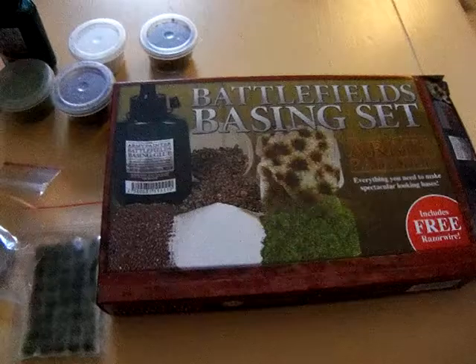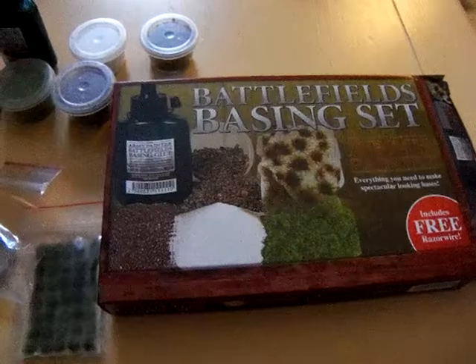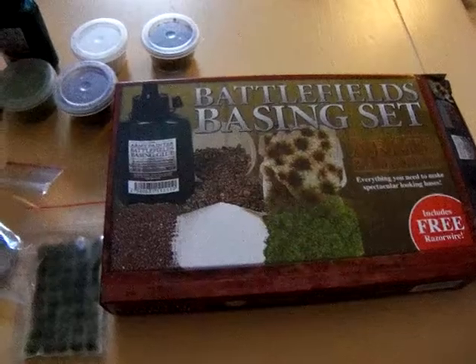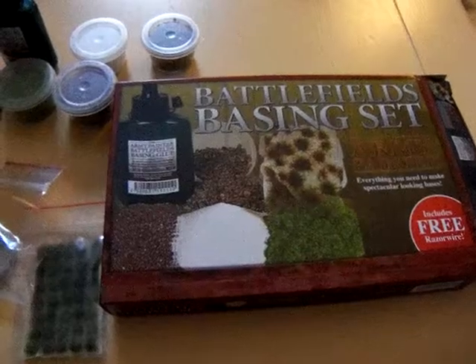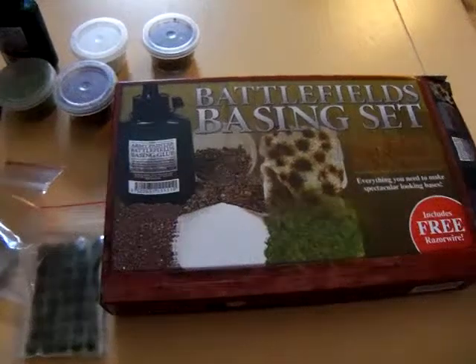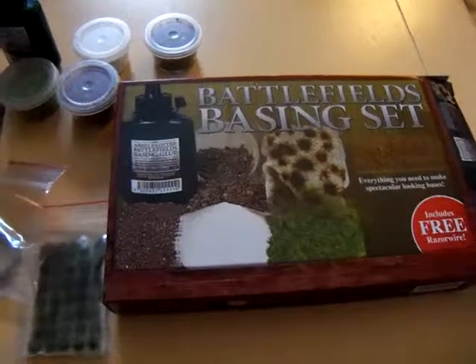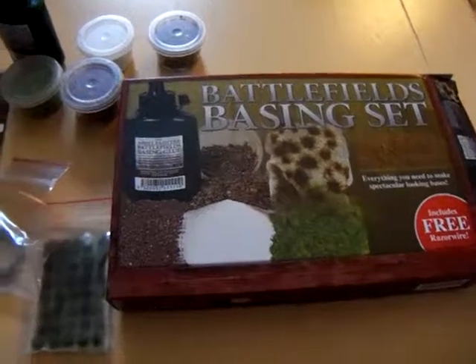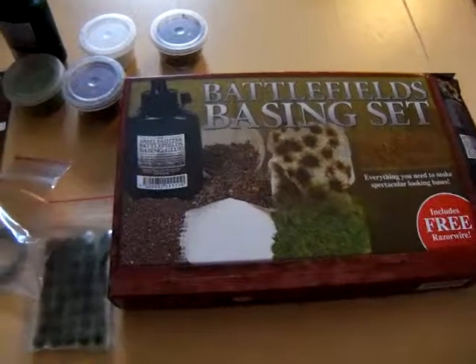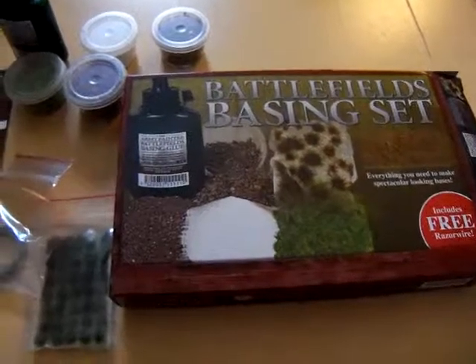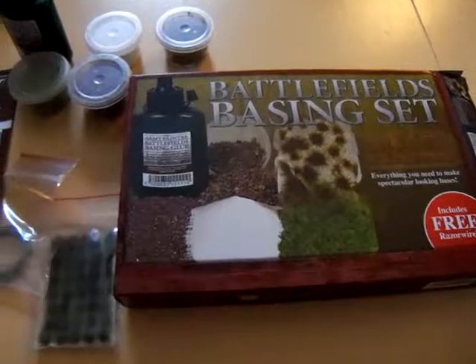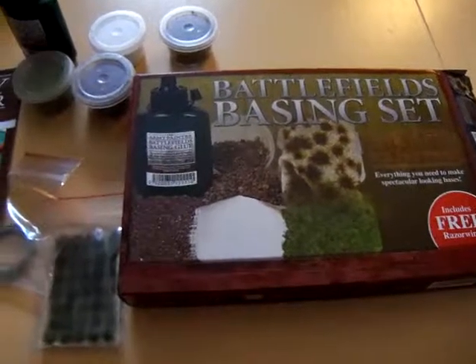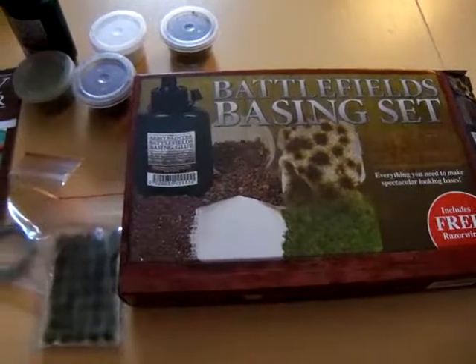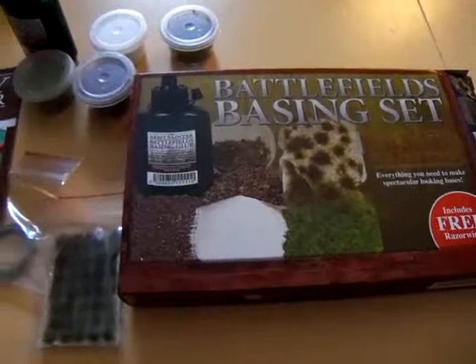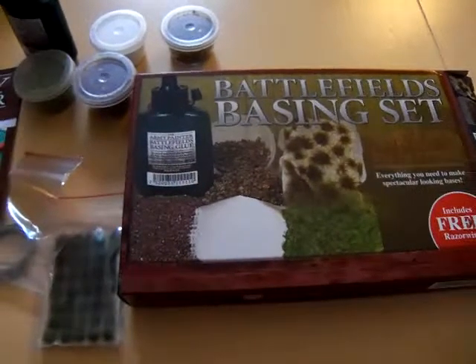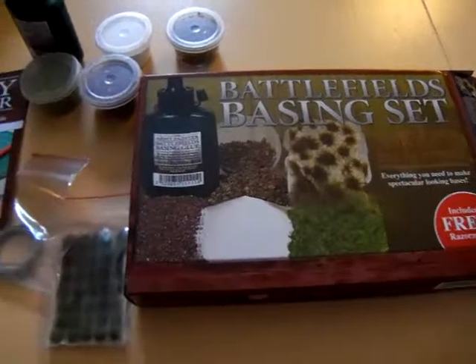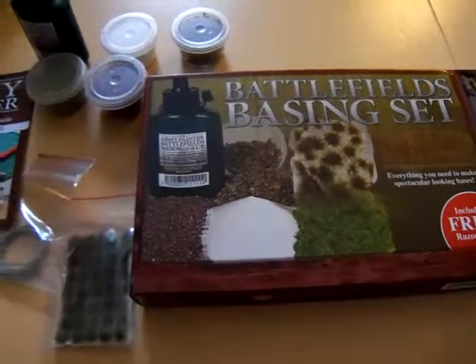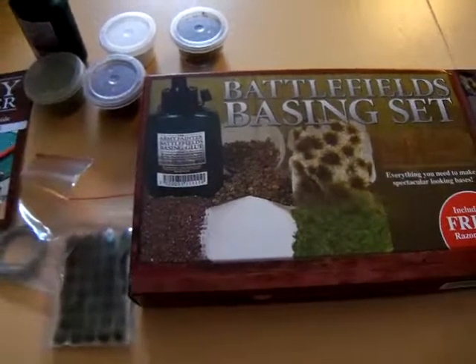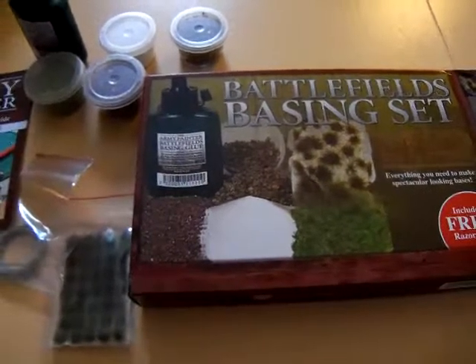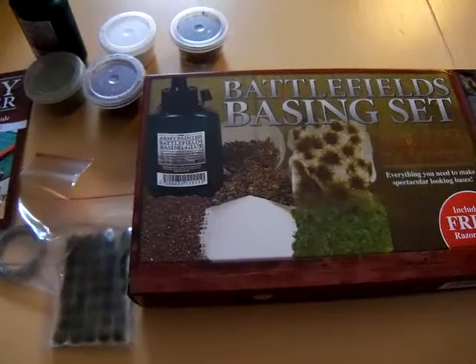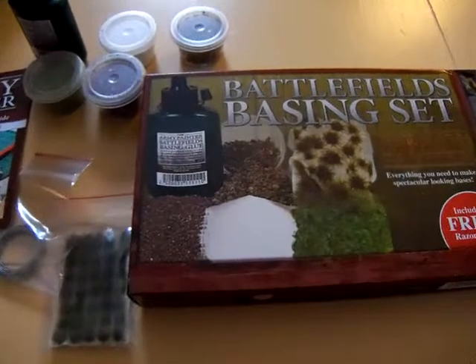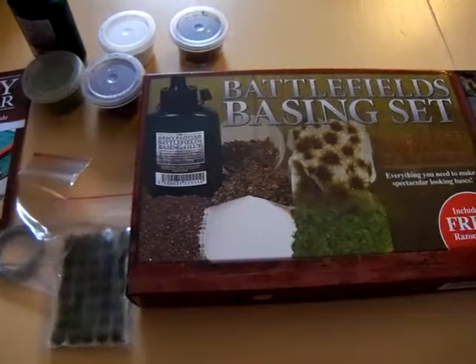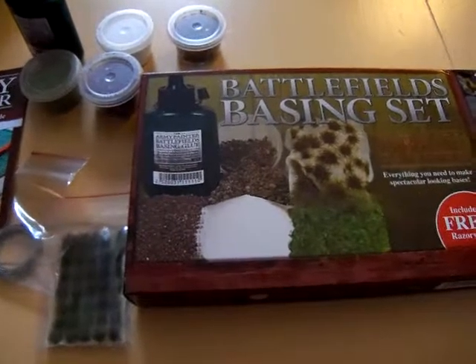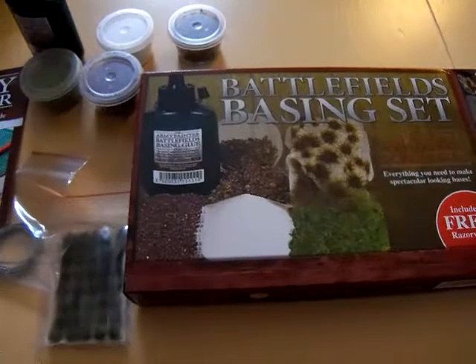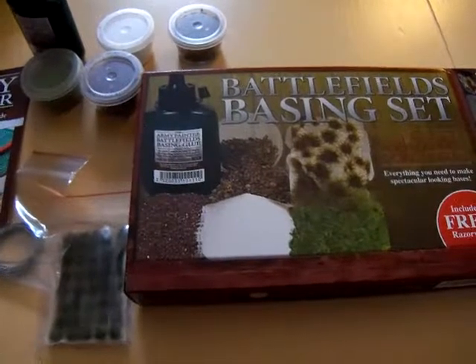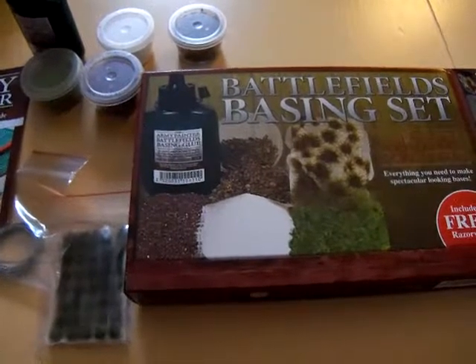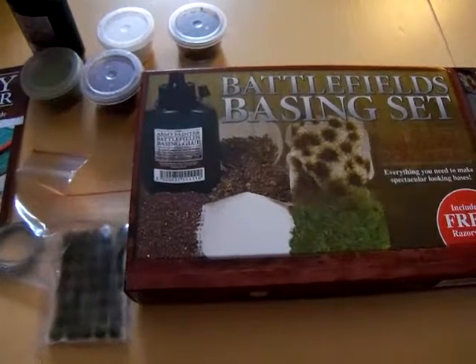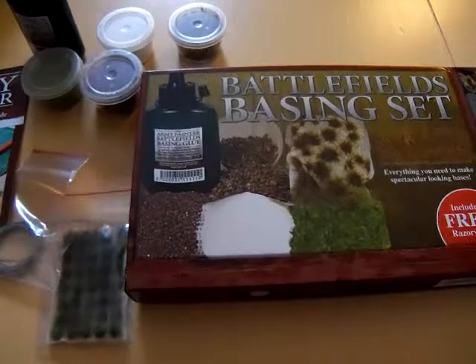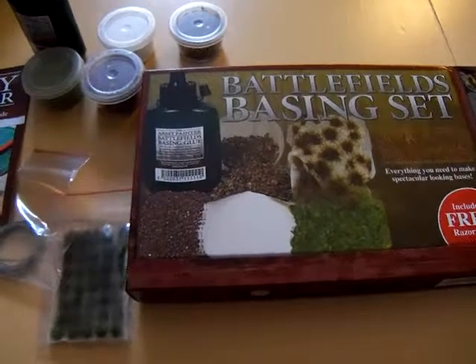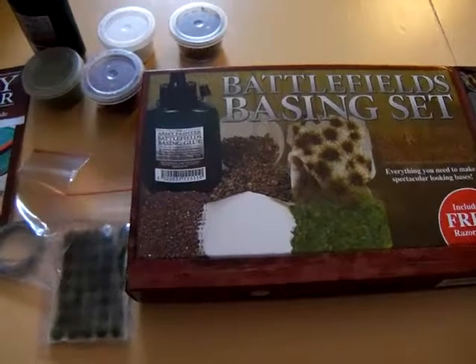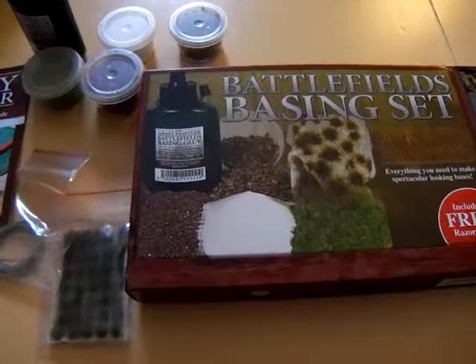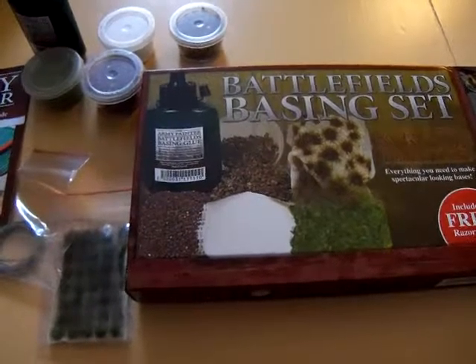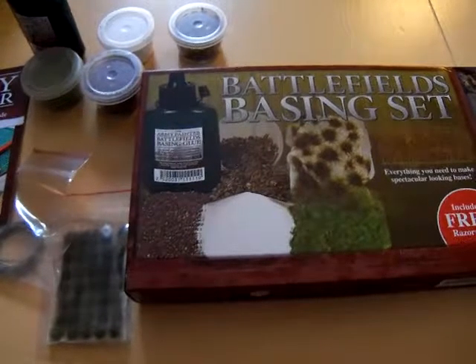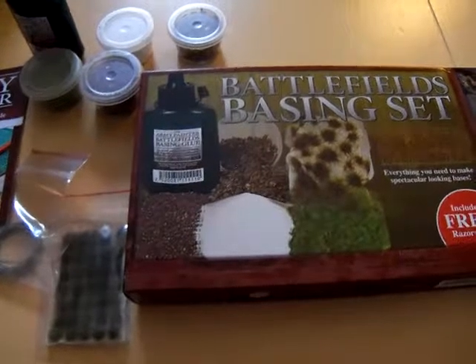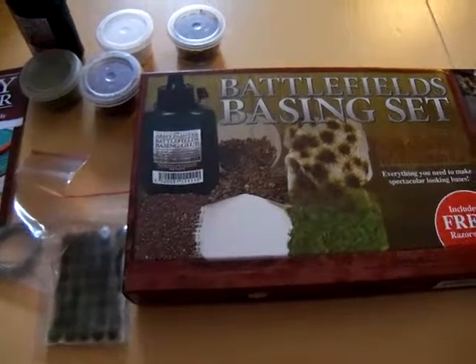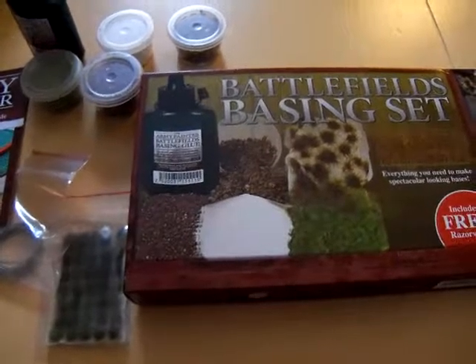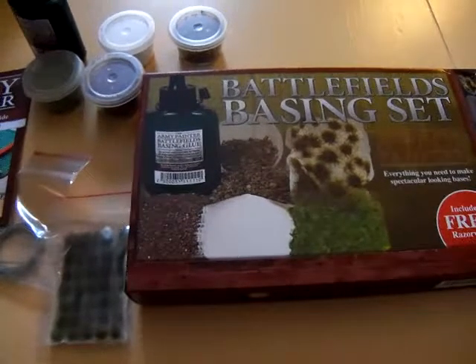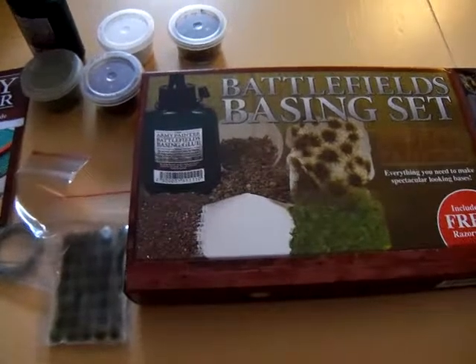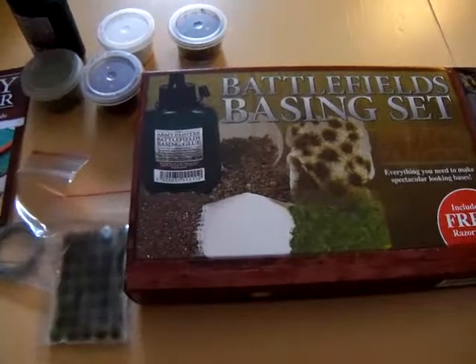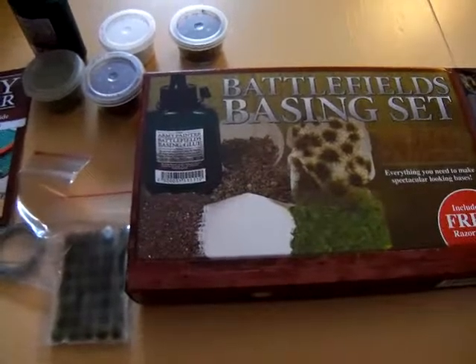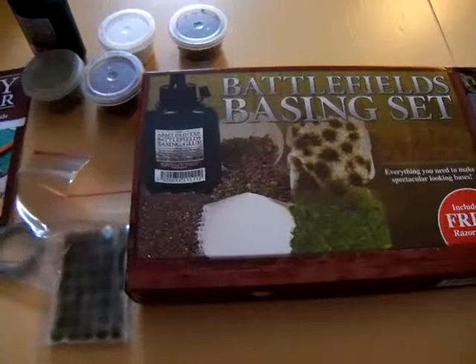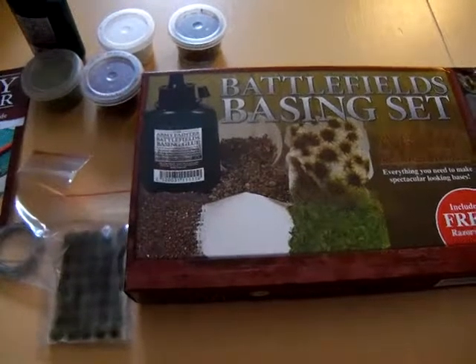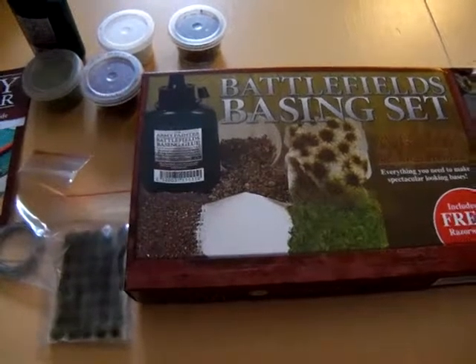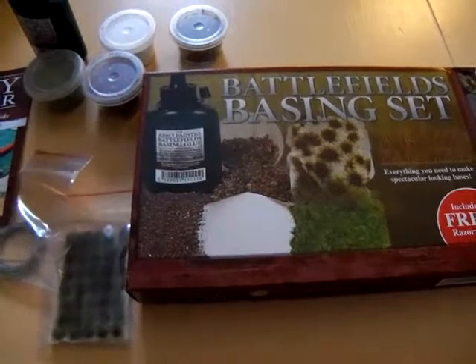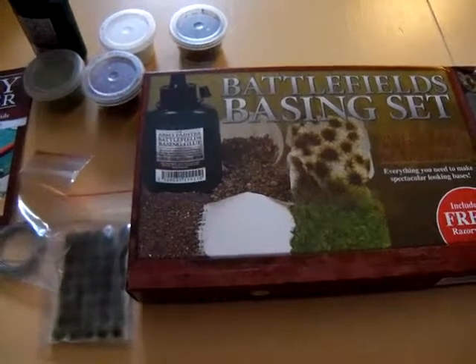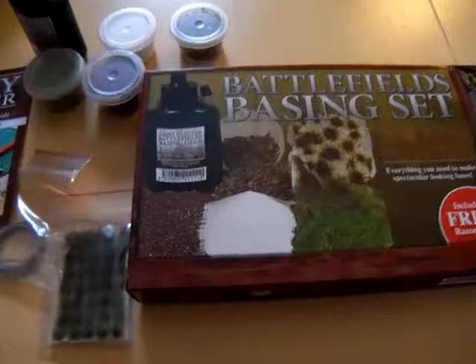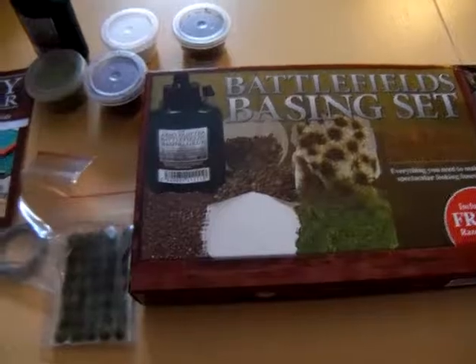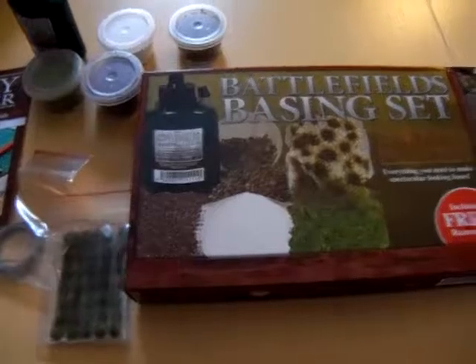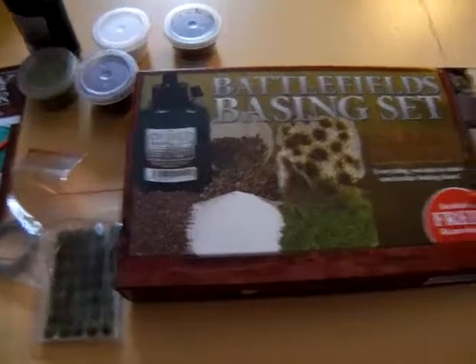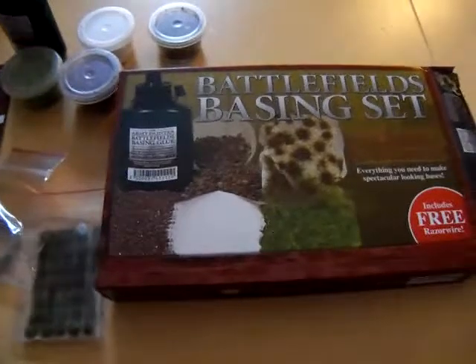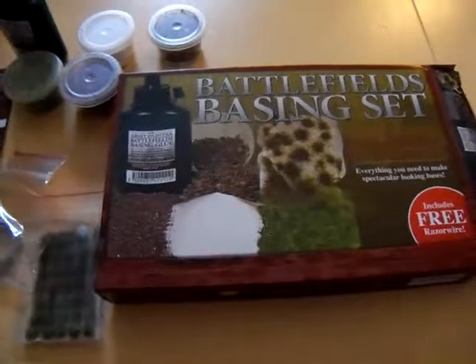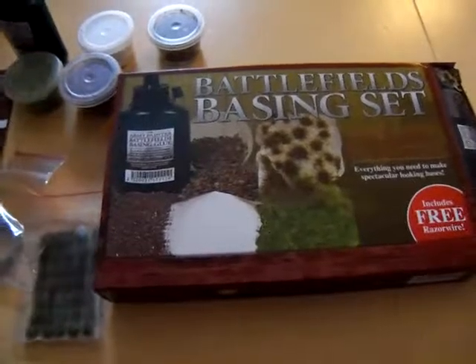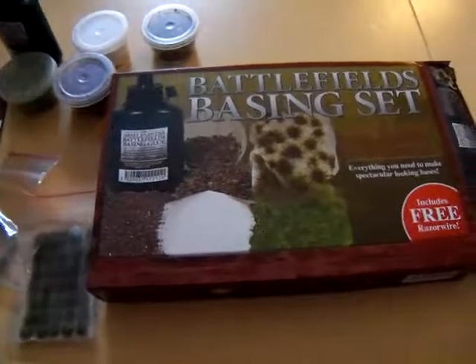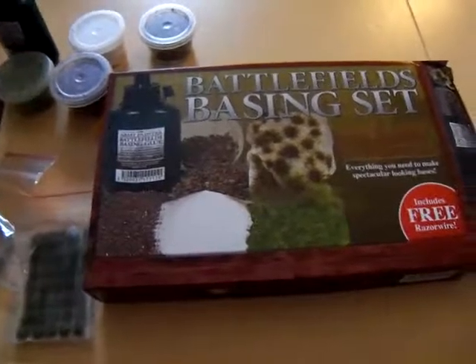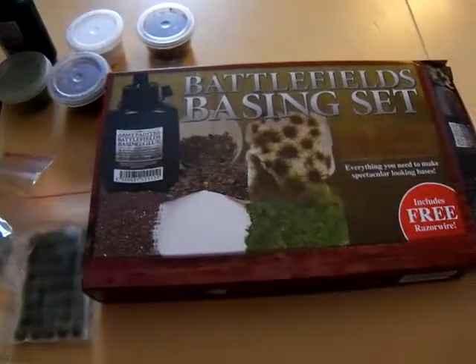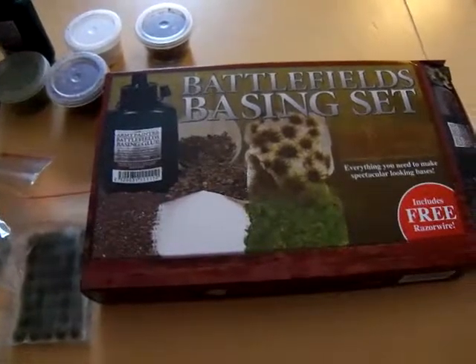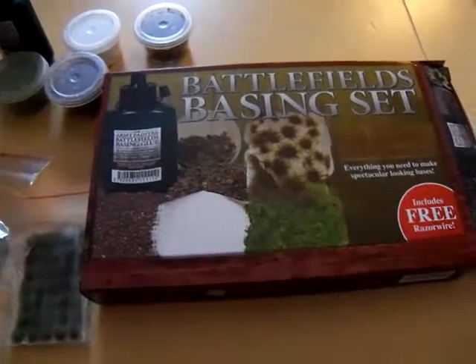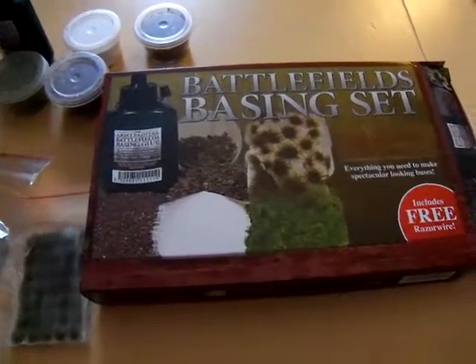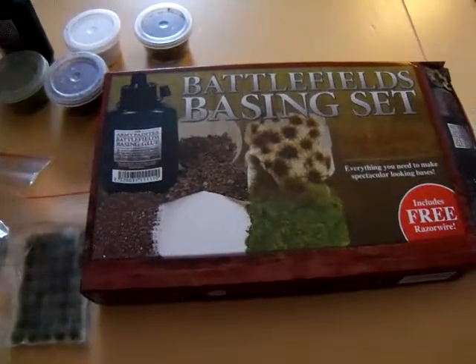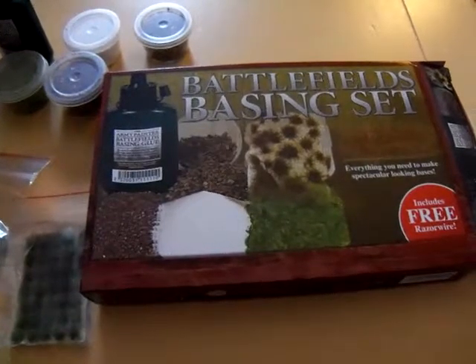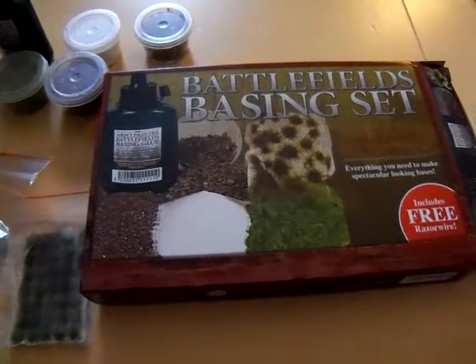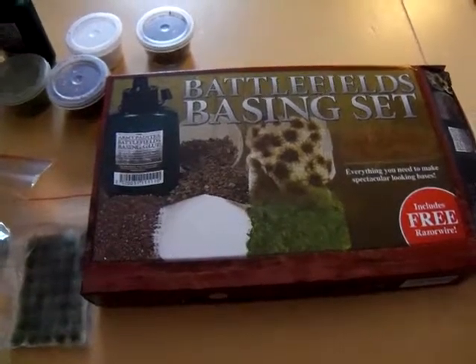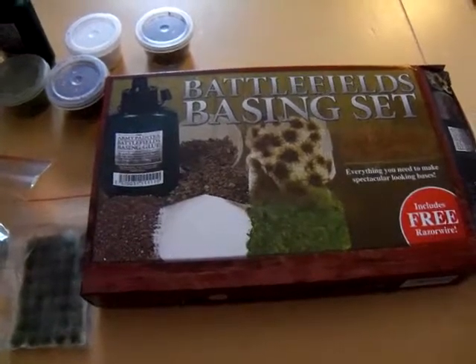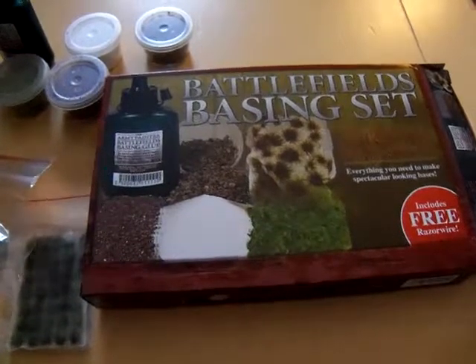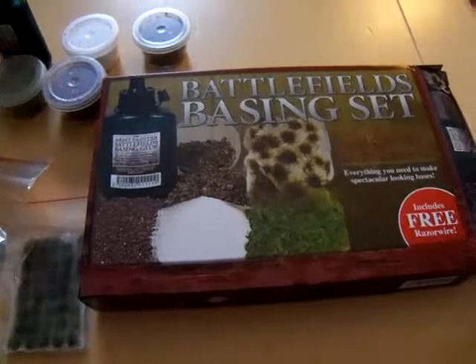Hey fans, we're back with another one of our unboxing videos. Today we're going to take a look at the Battlefield Basics basing set, also offered by Army Painter.